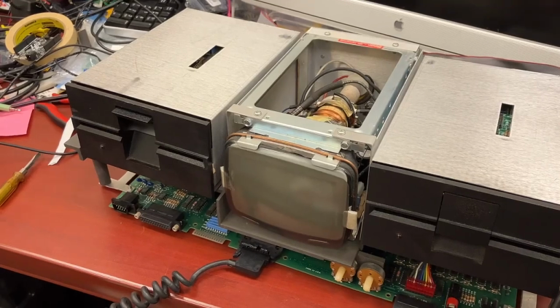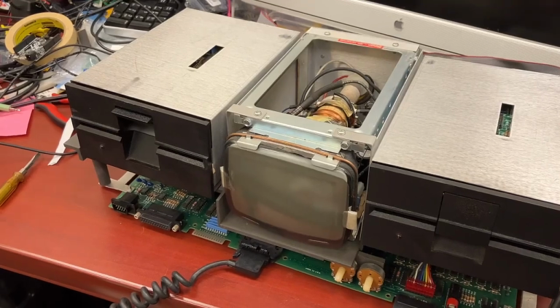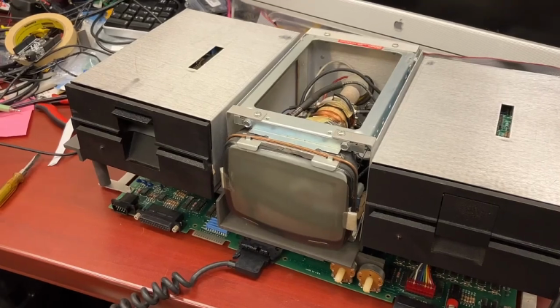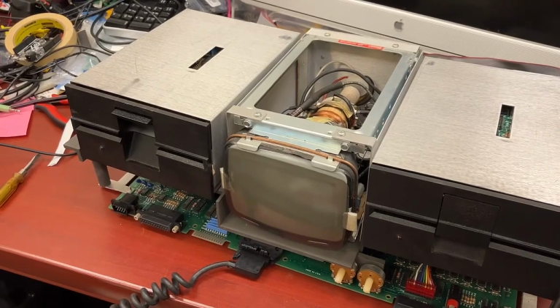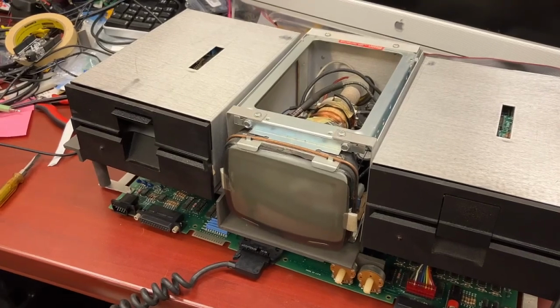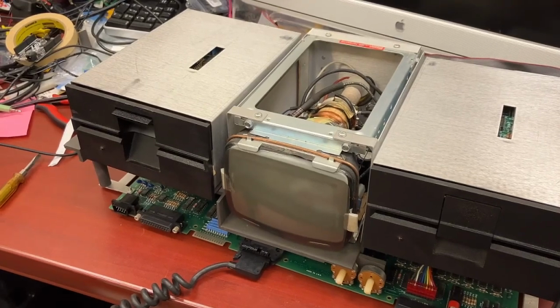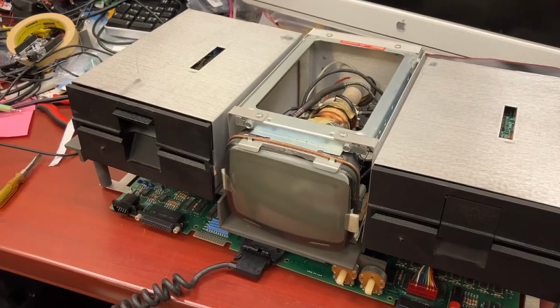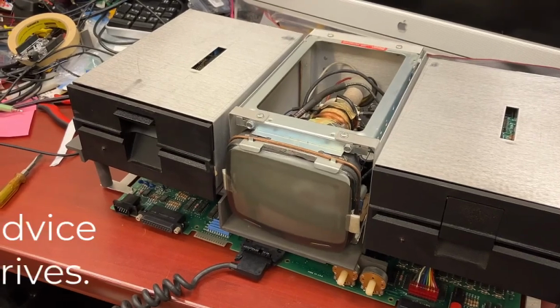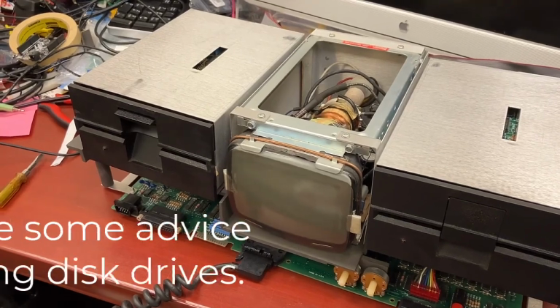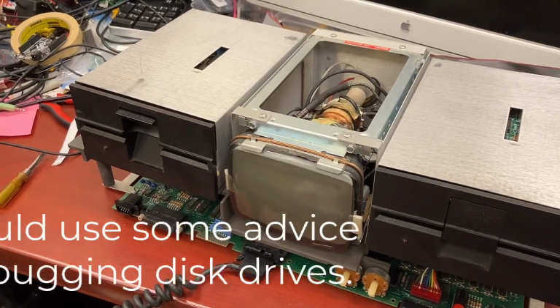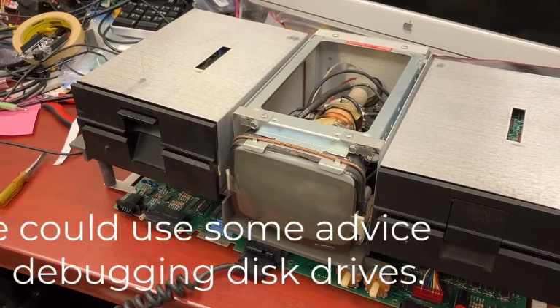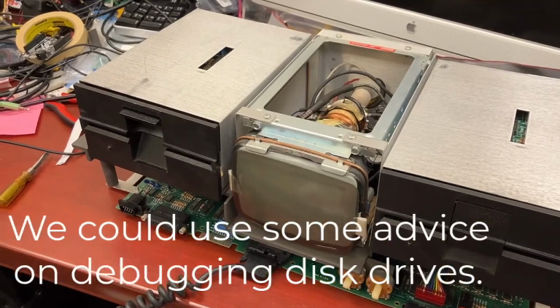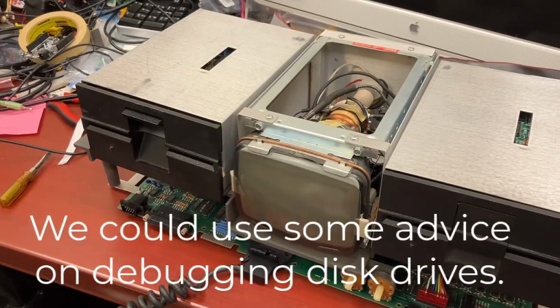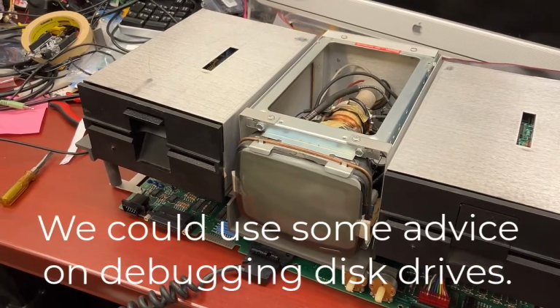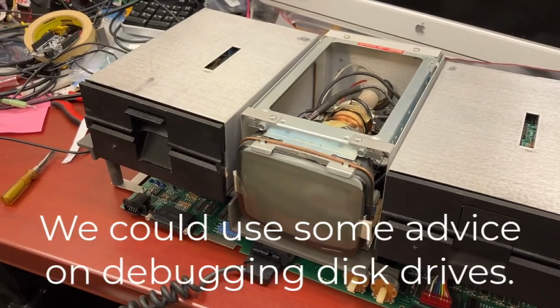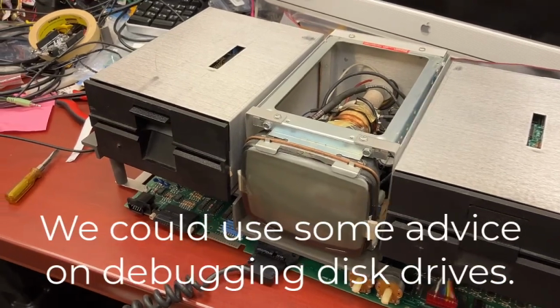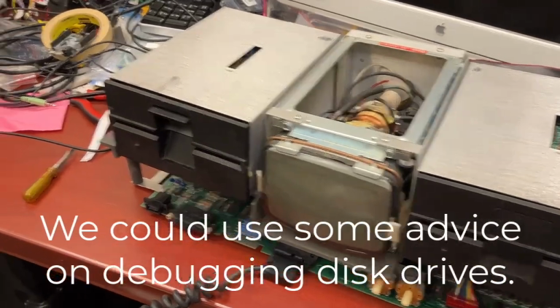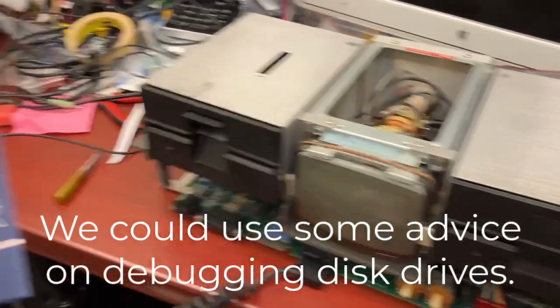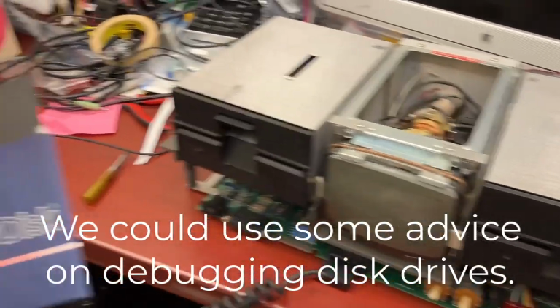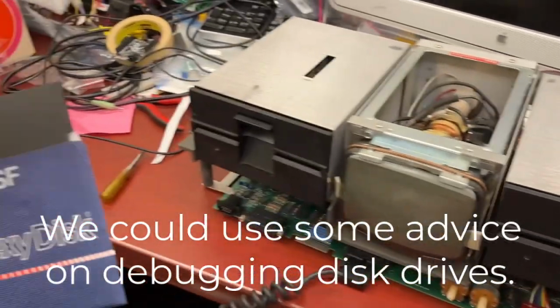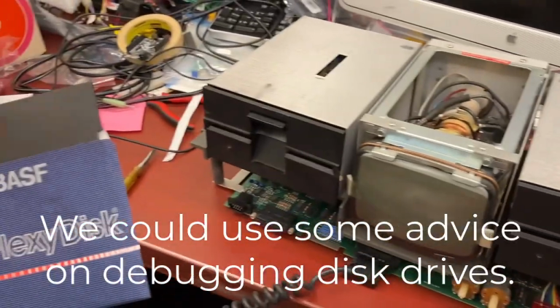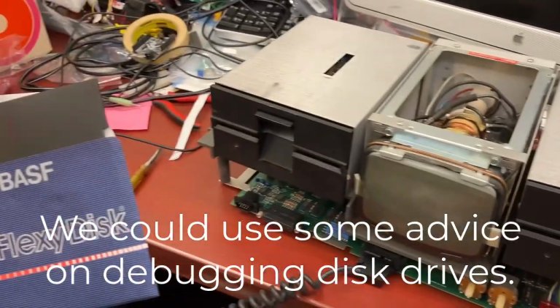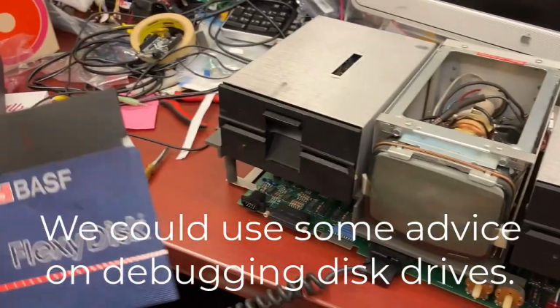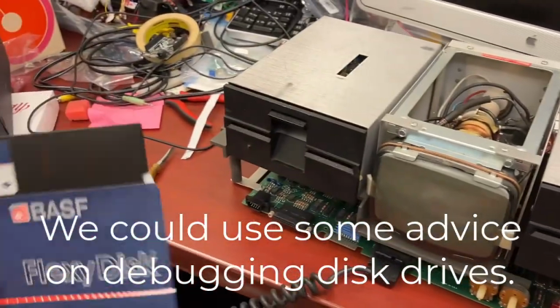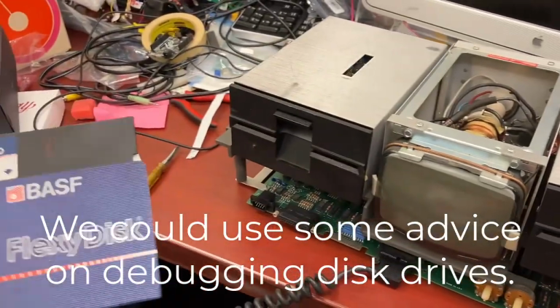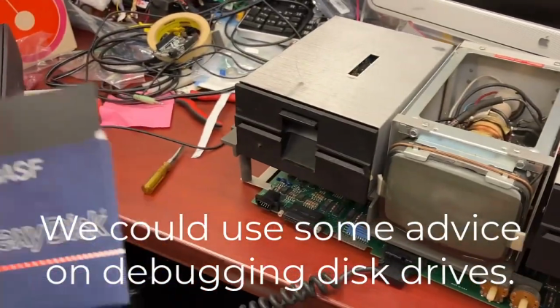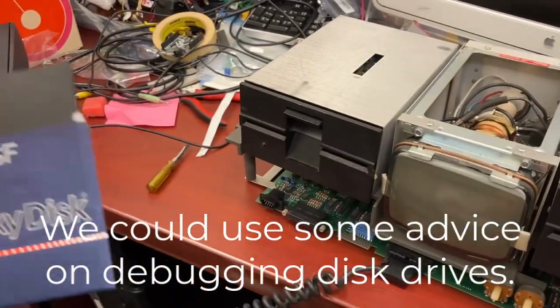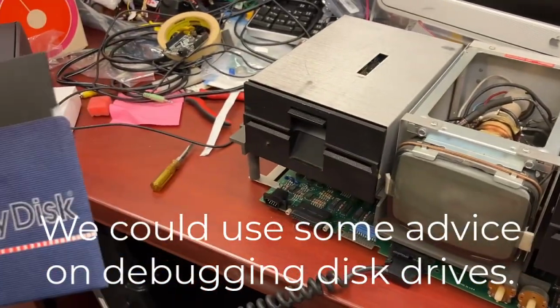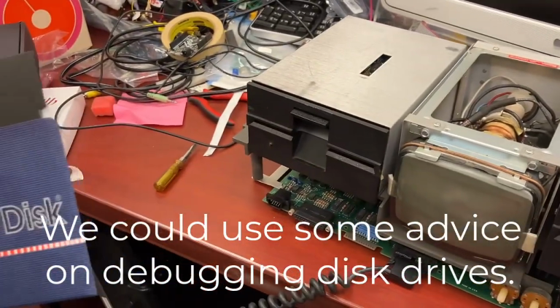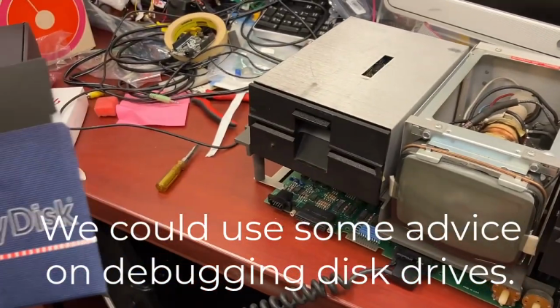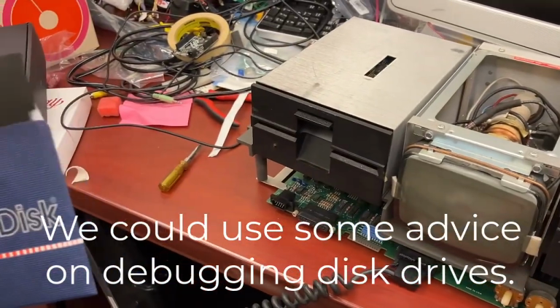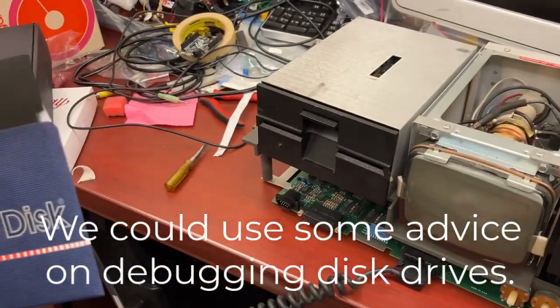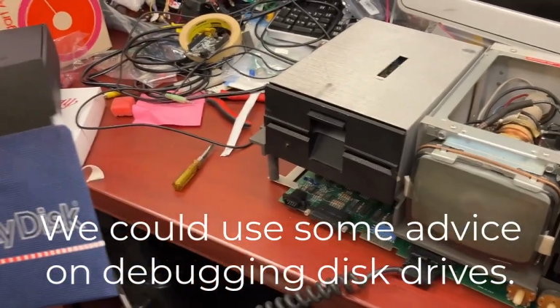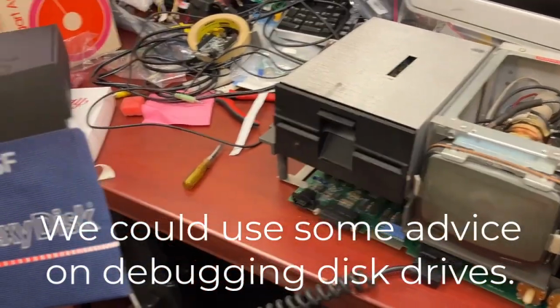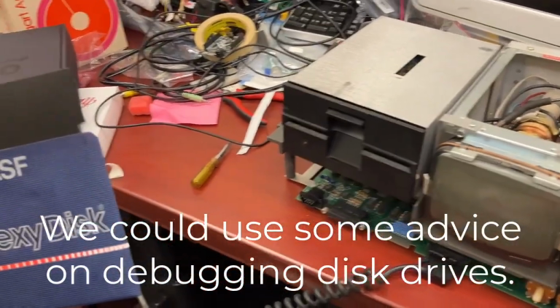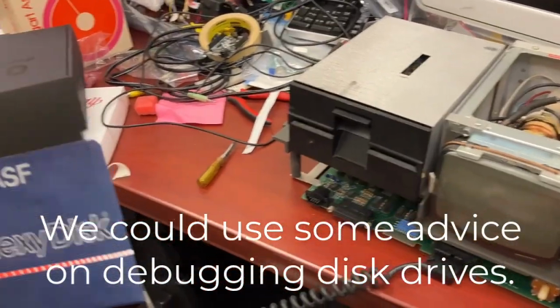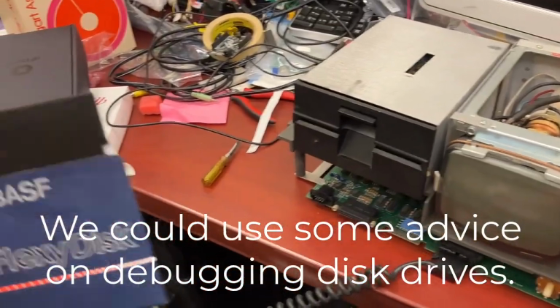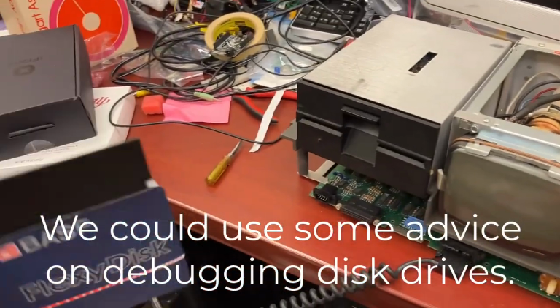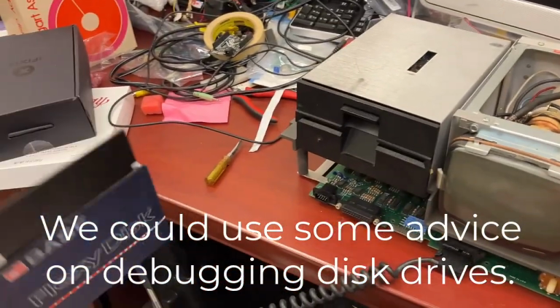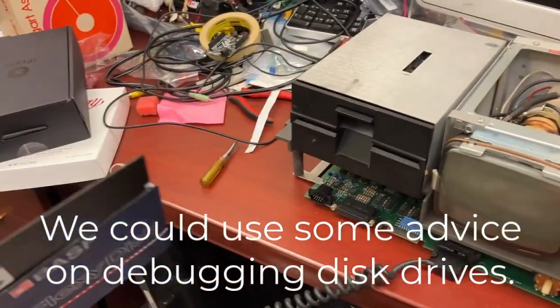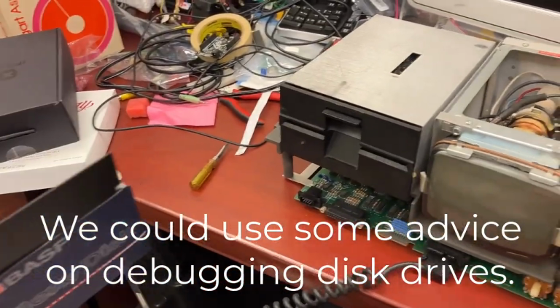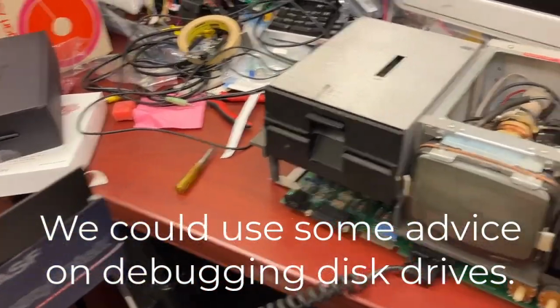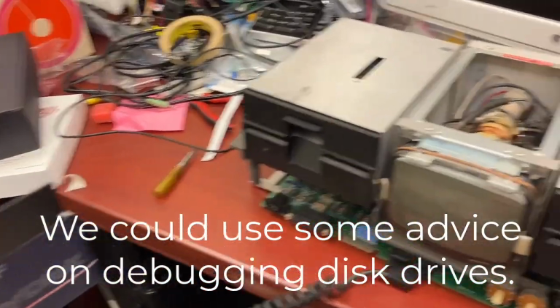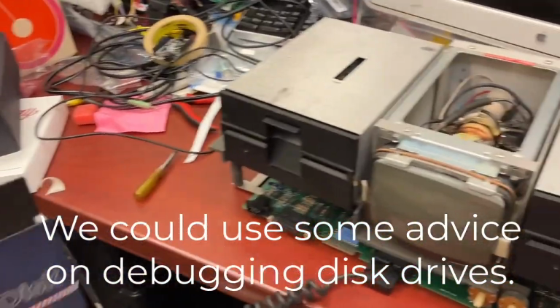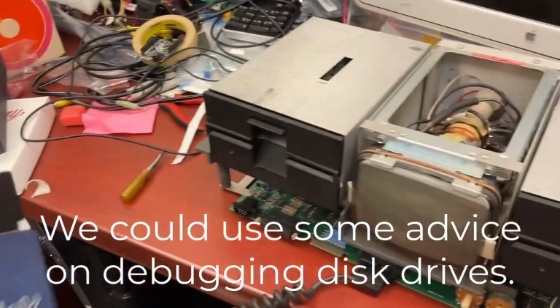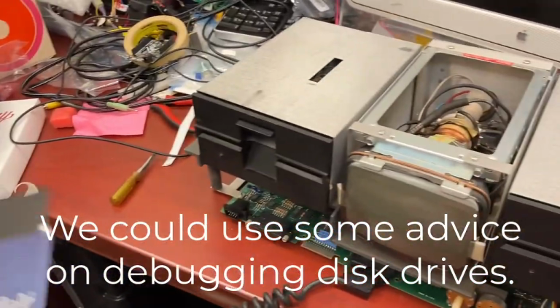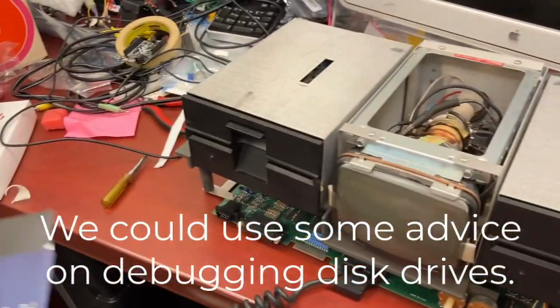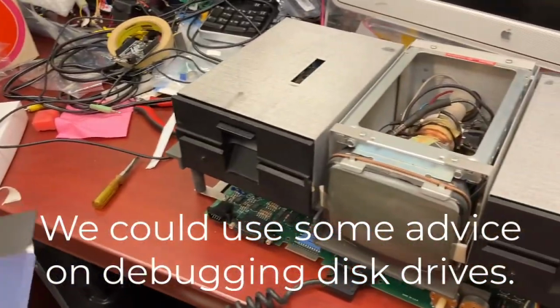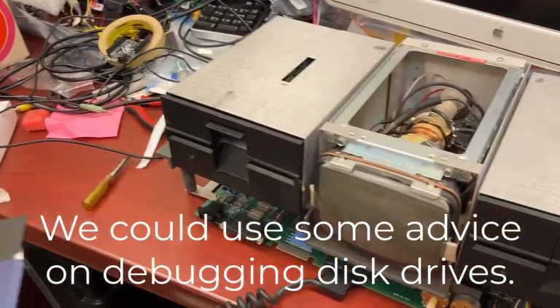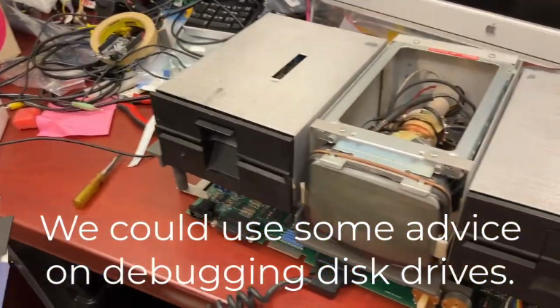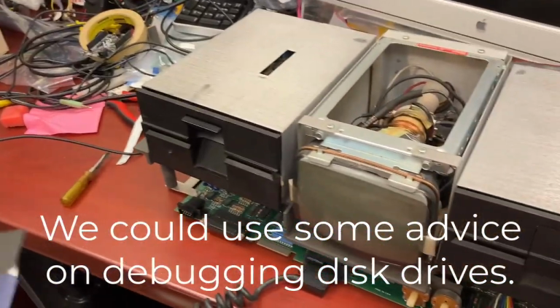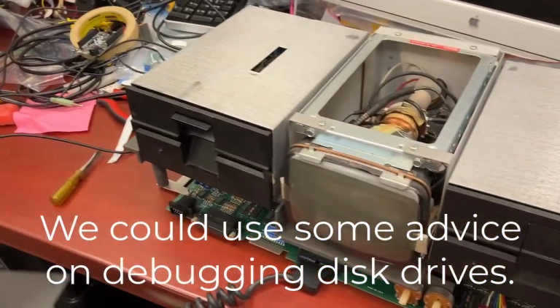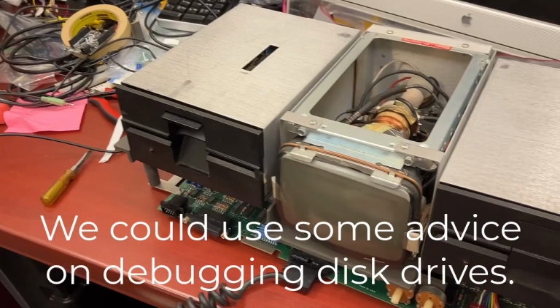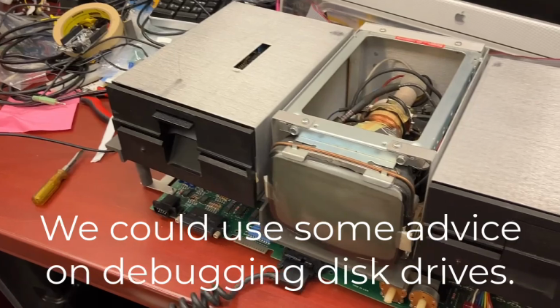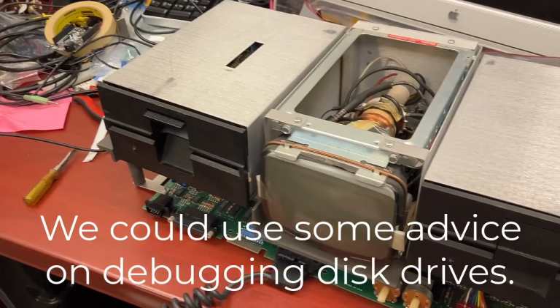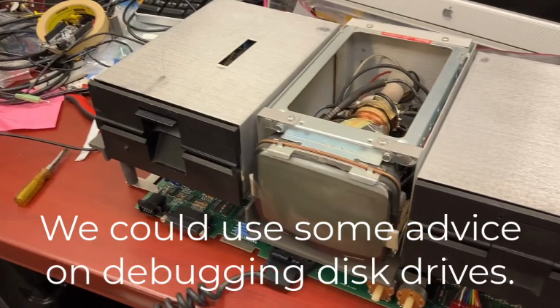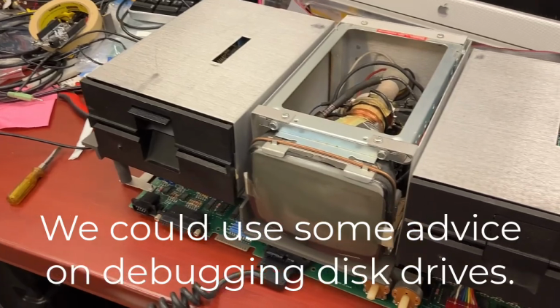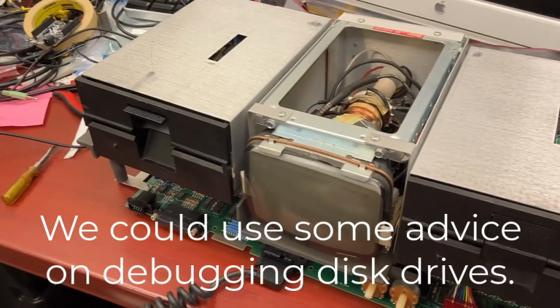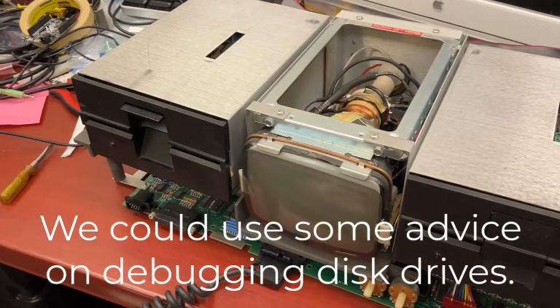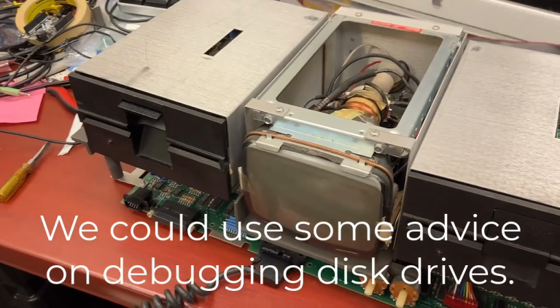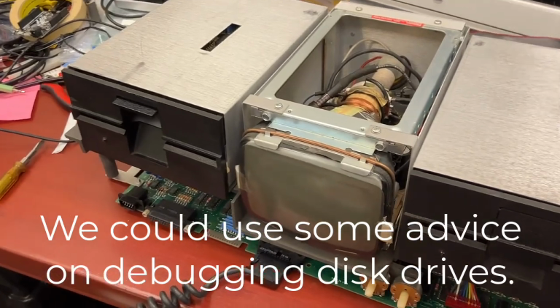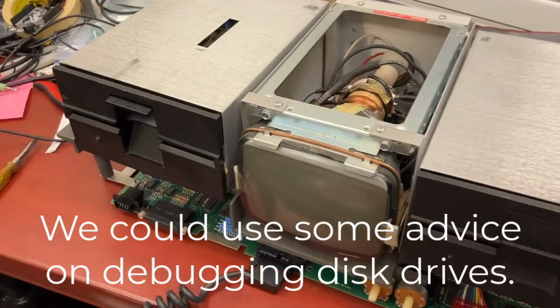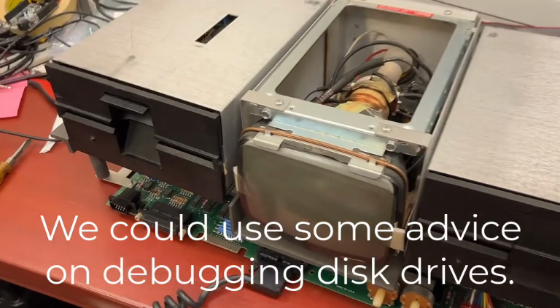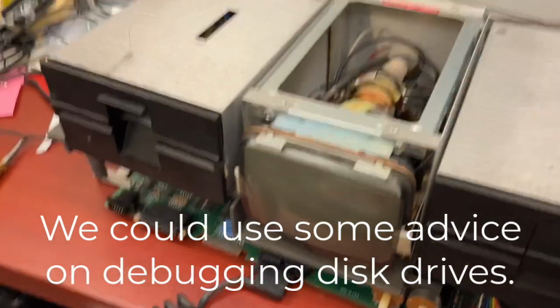All right, so we finally got some floppy diskettes for this computer here, the old Osborne.